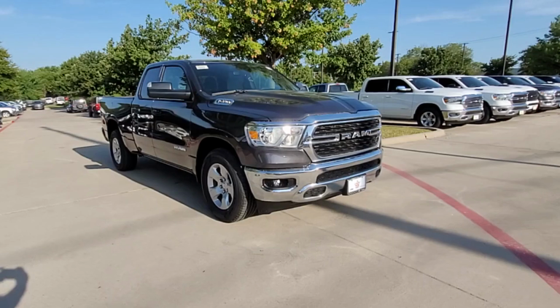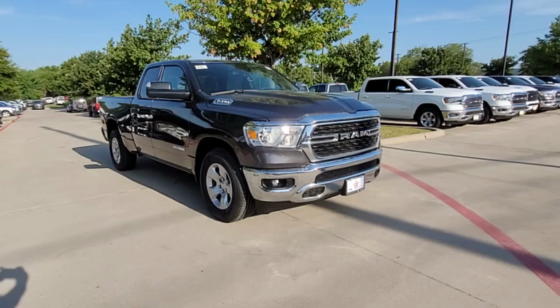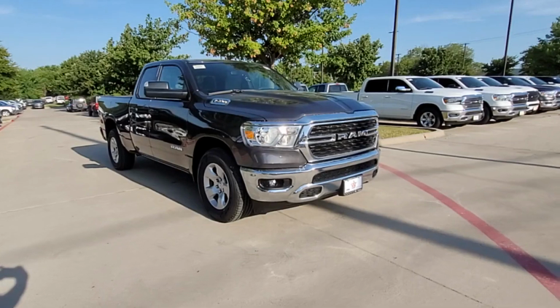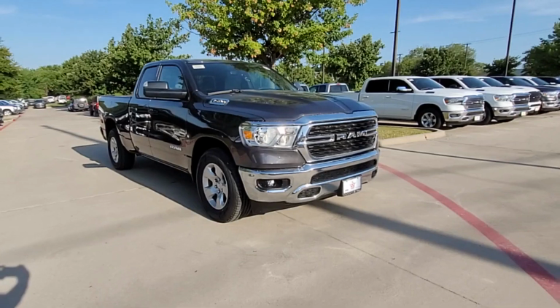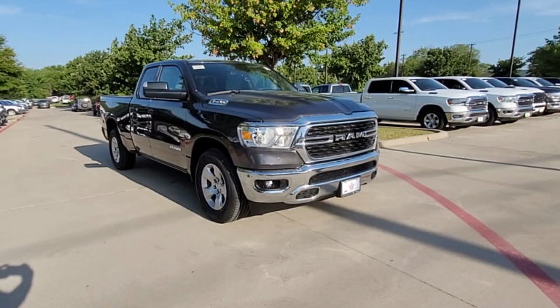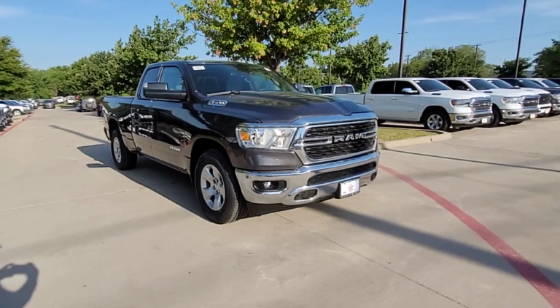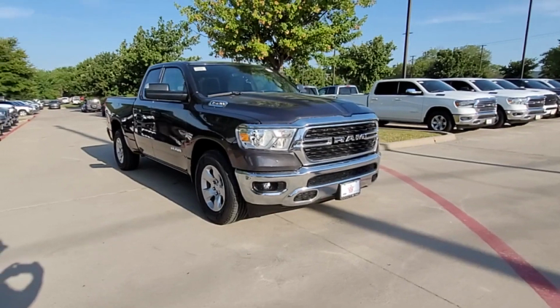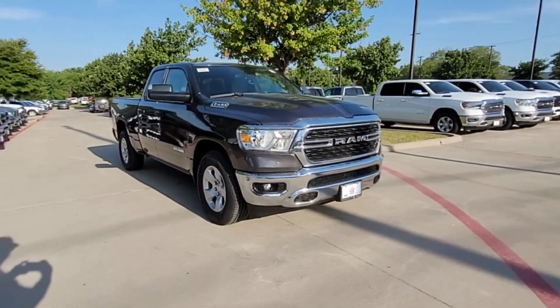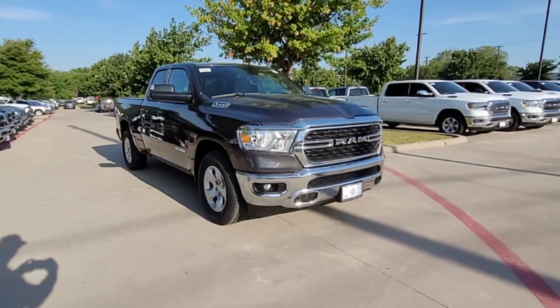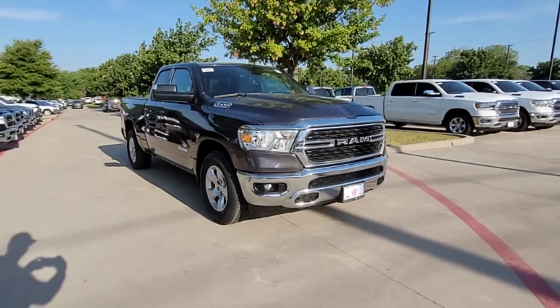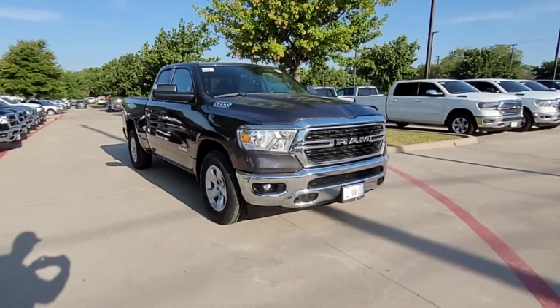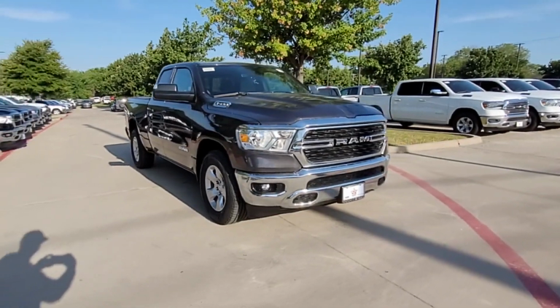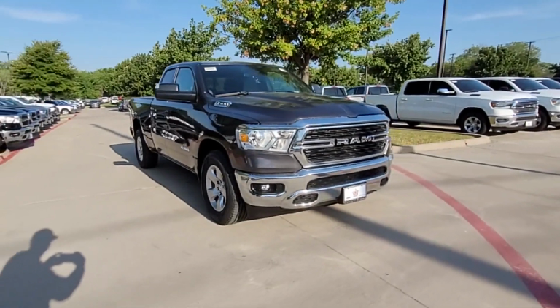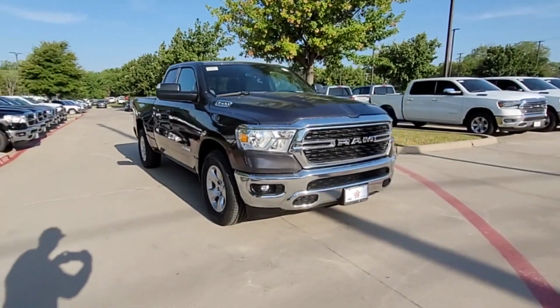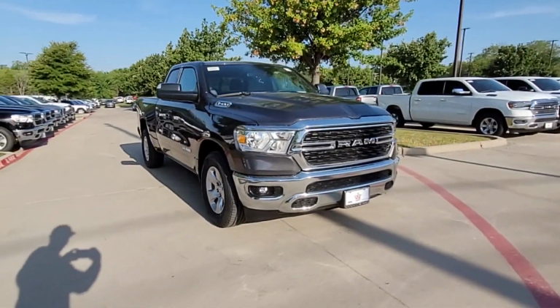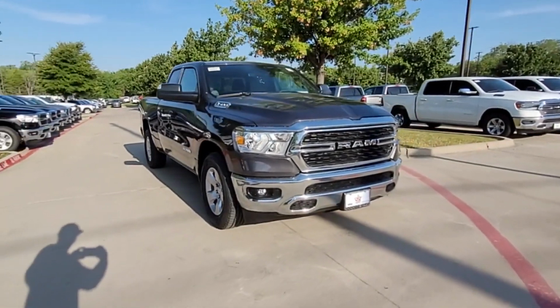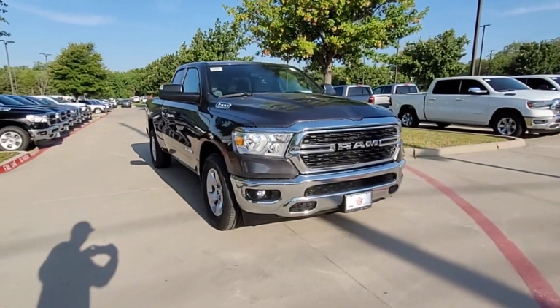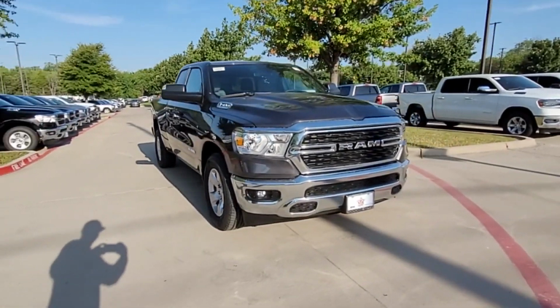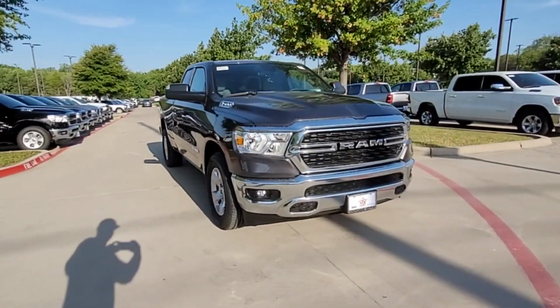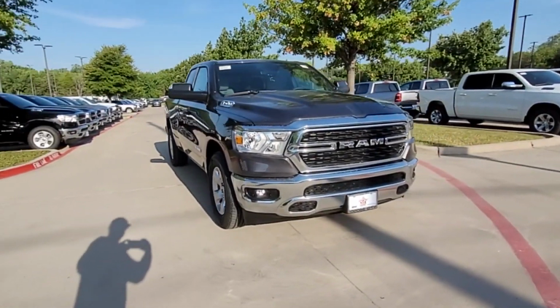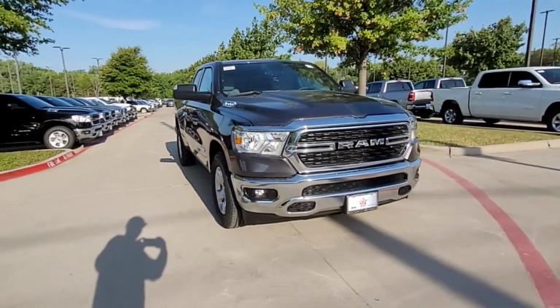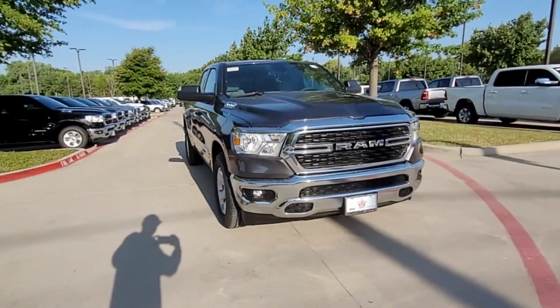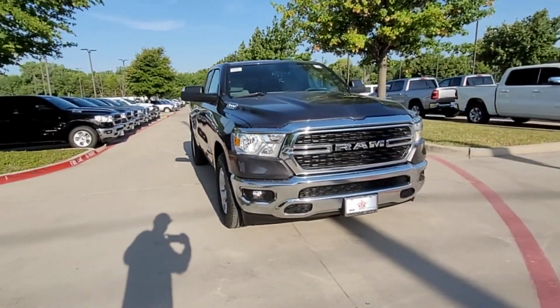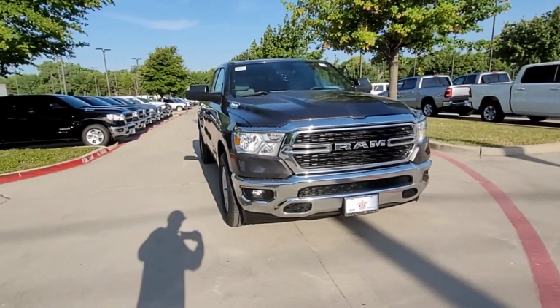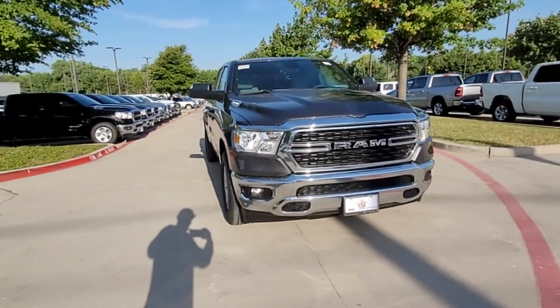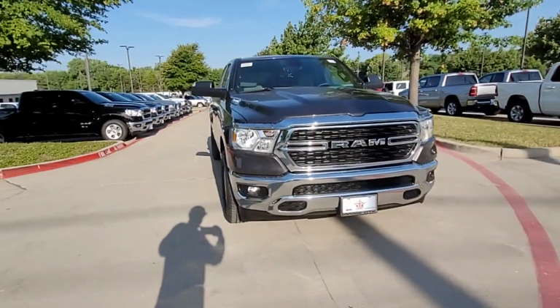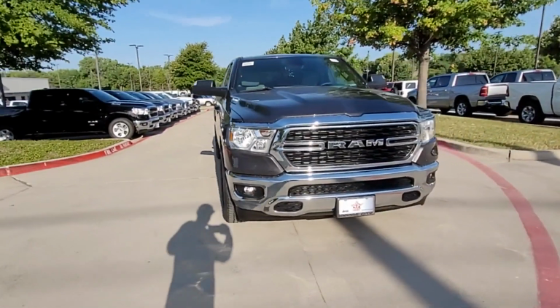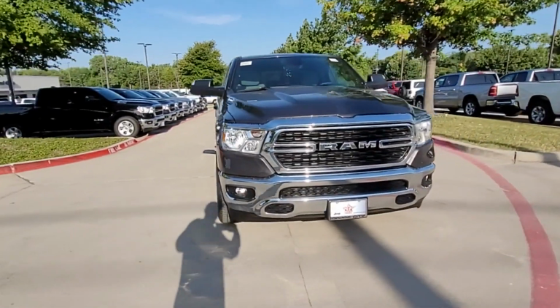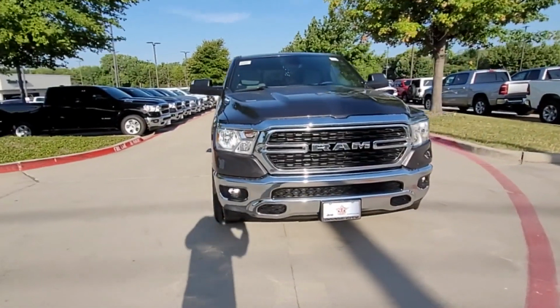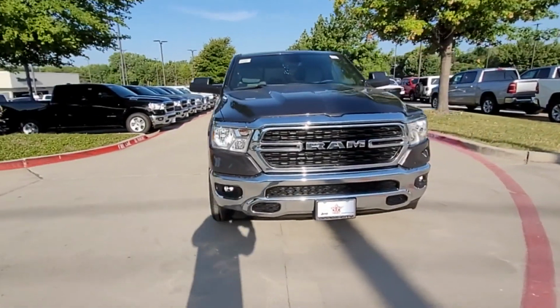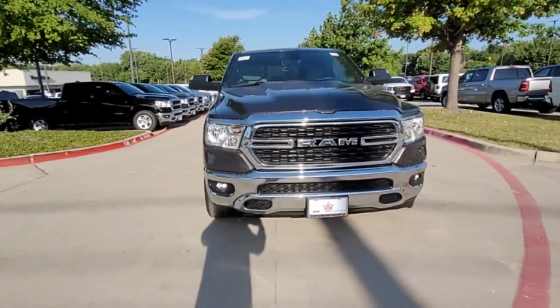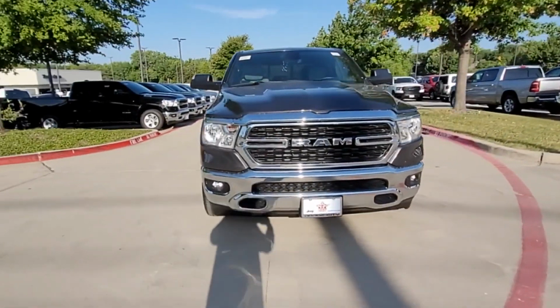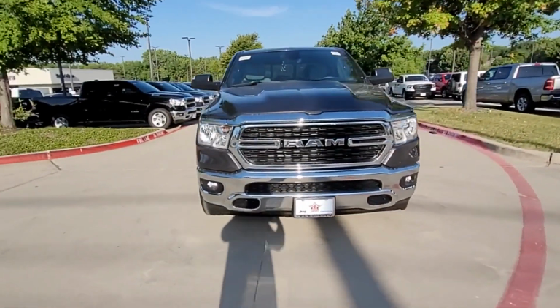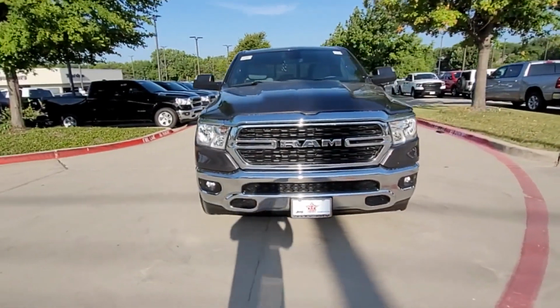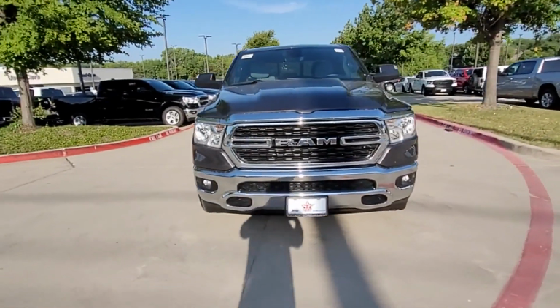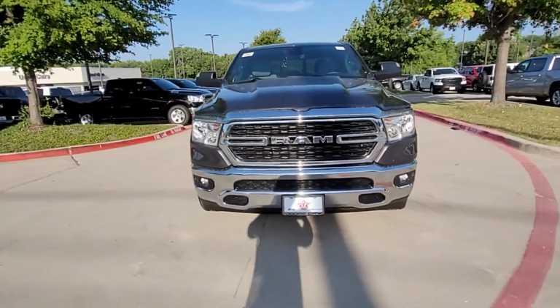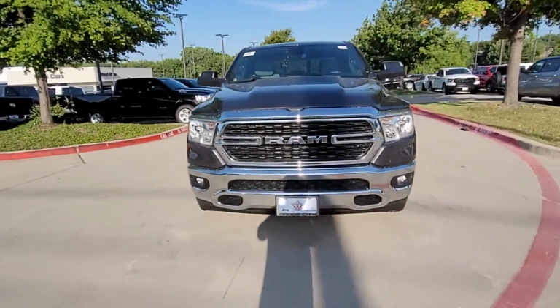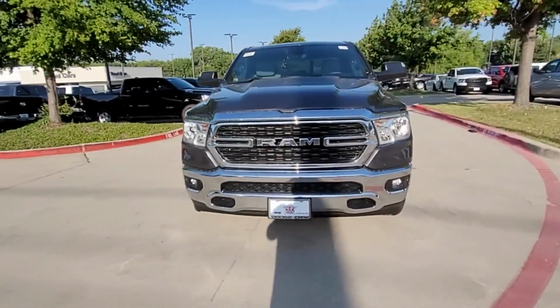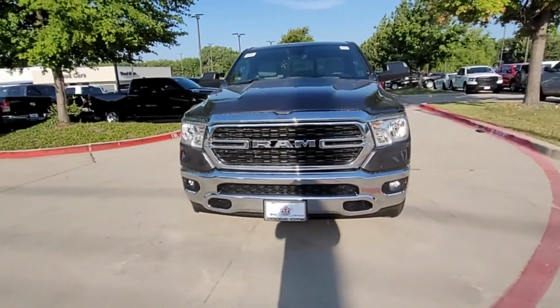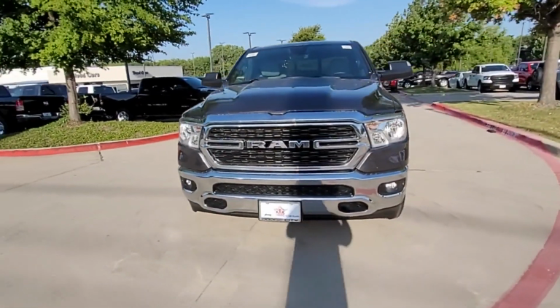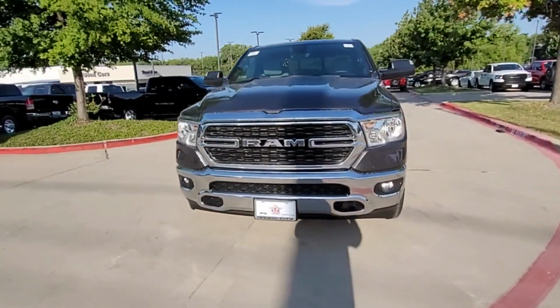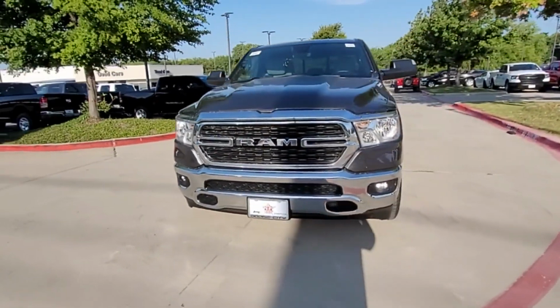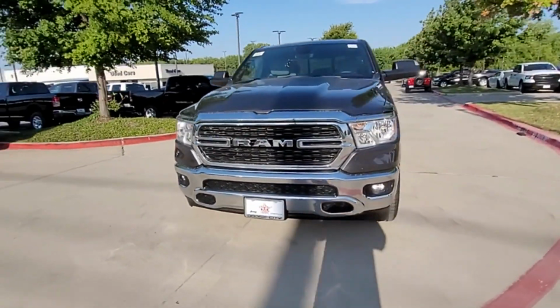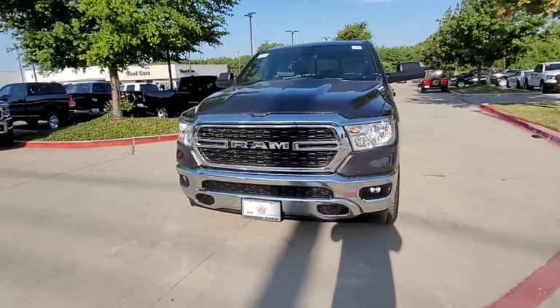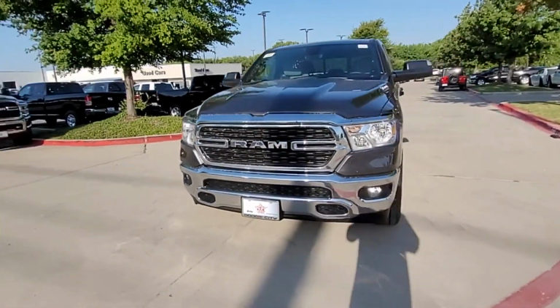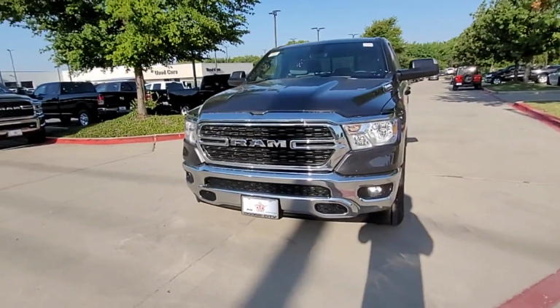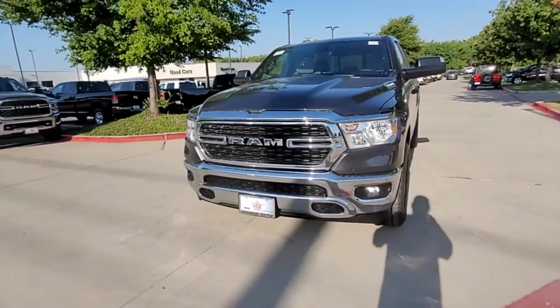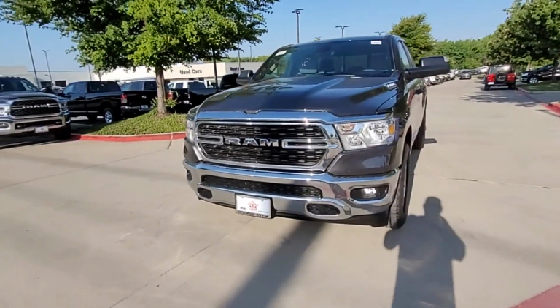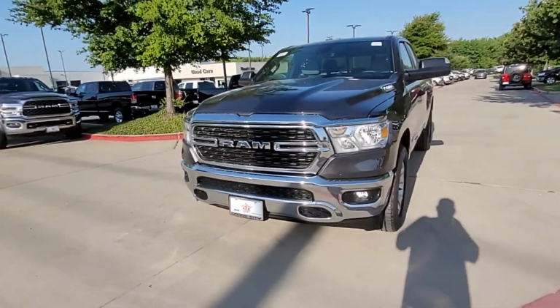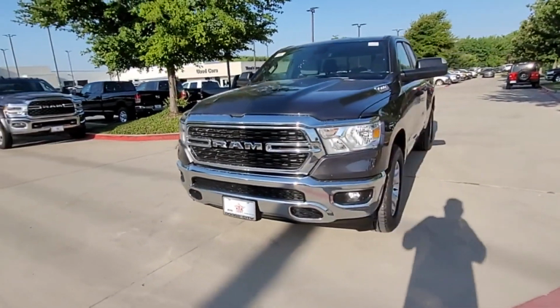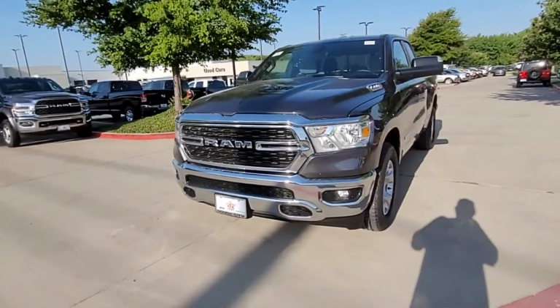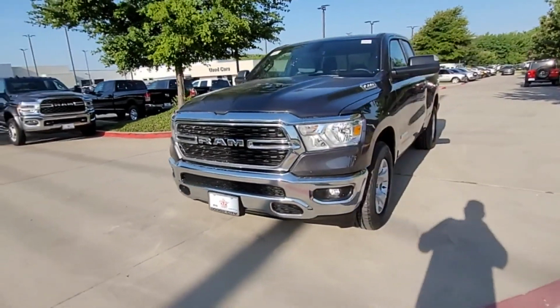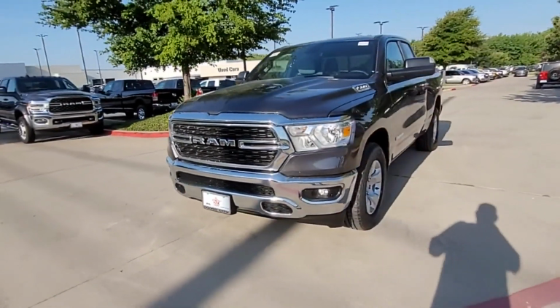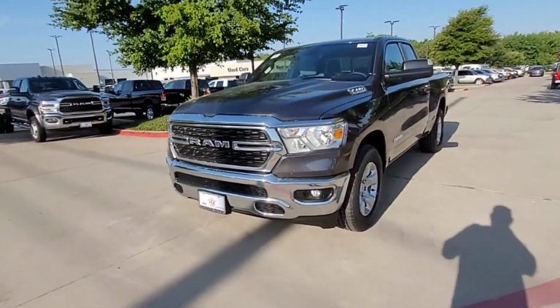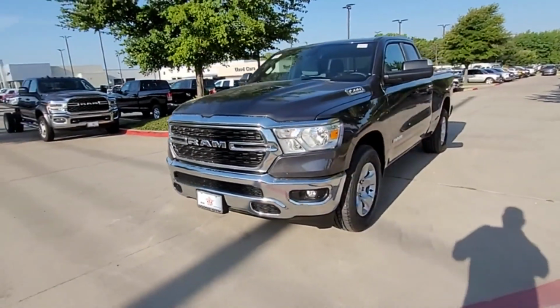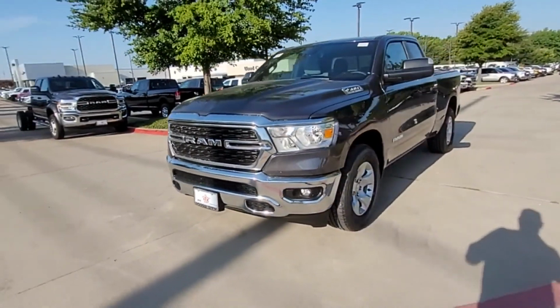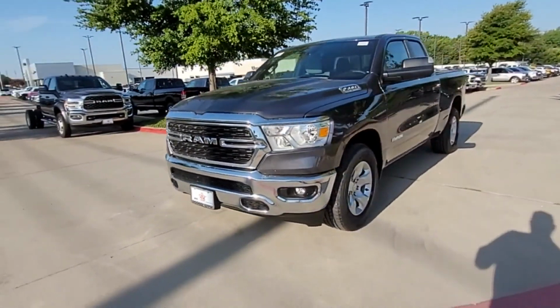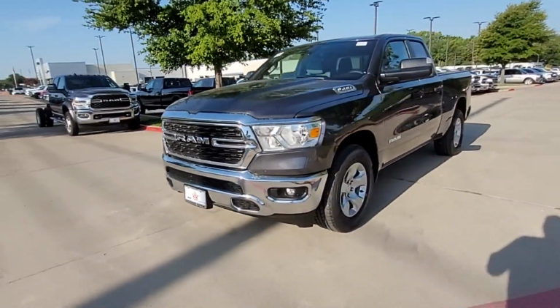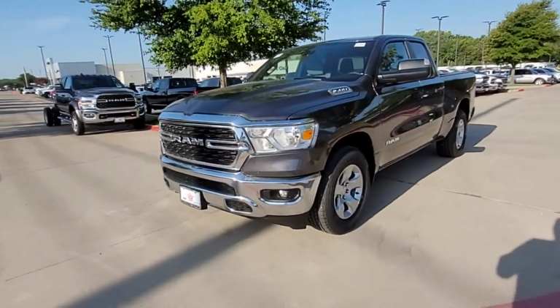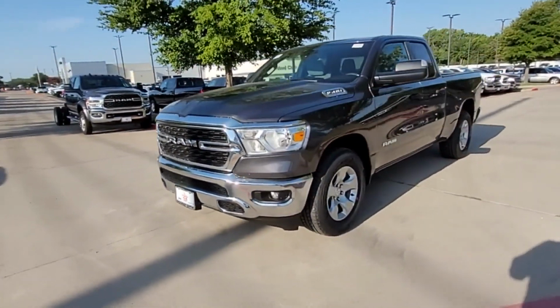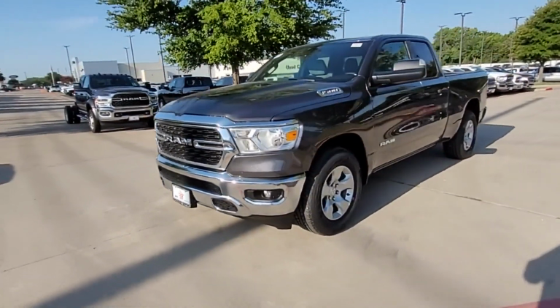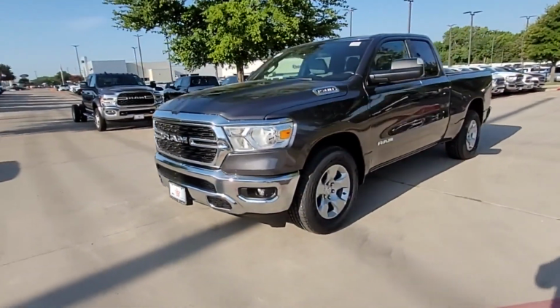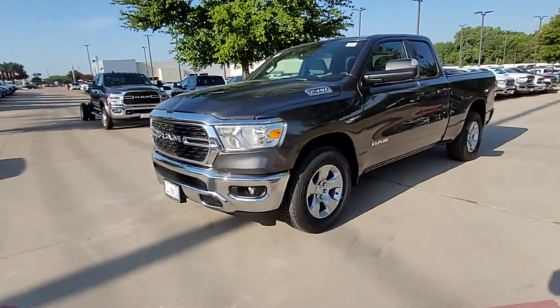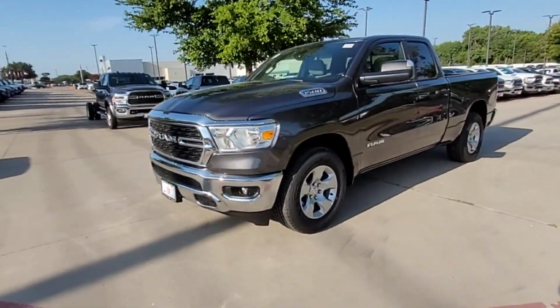2023 Ram 1500. This pickup truck offers two full rows of seating for premium comfort.